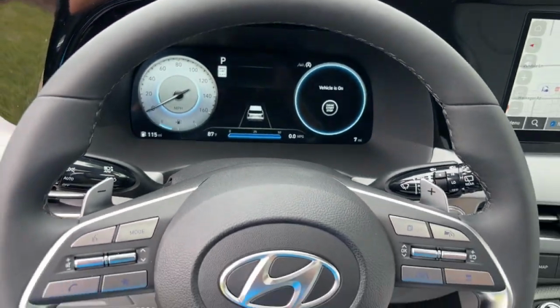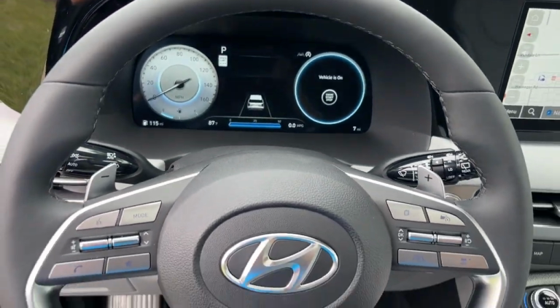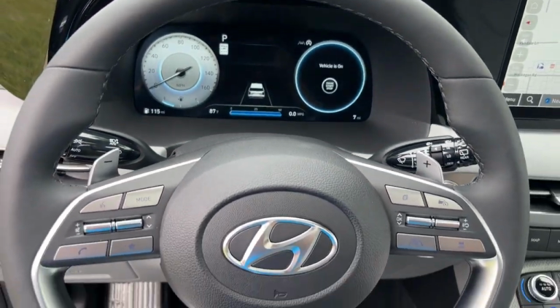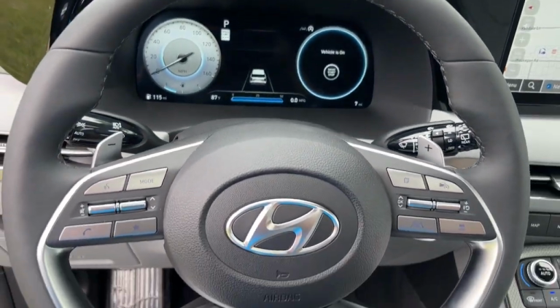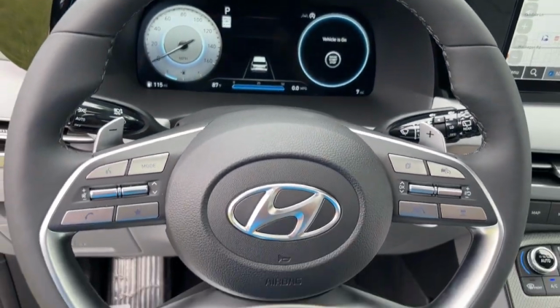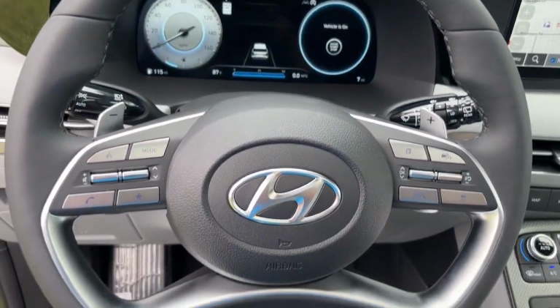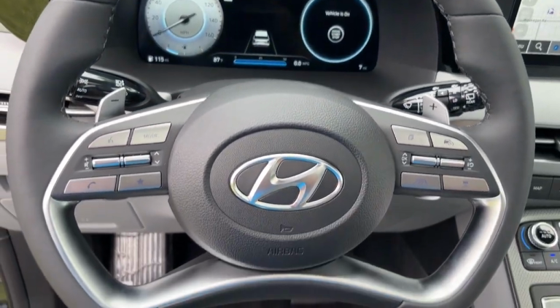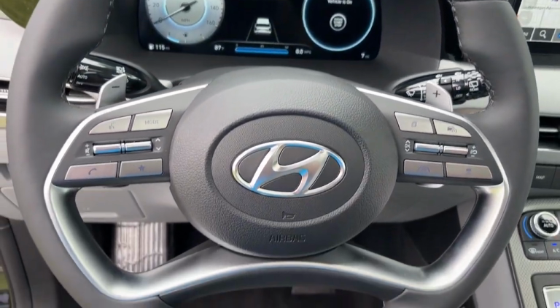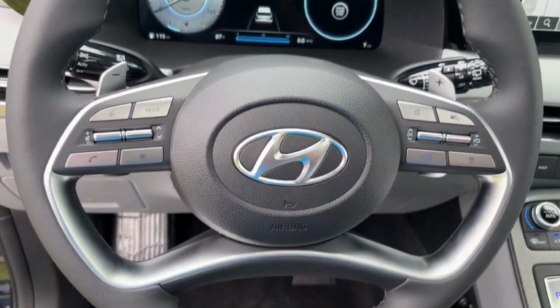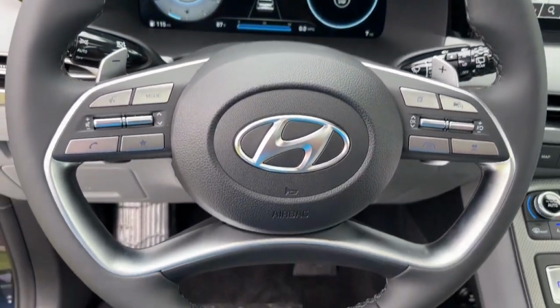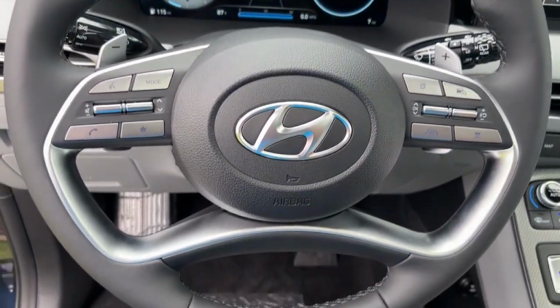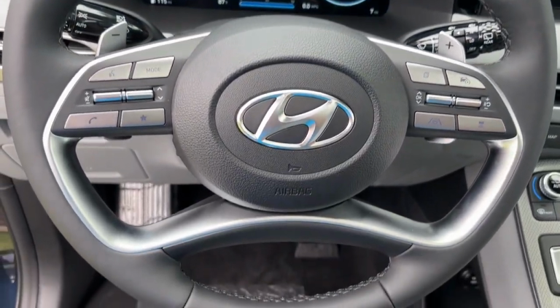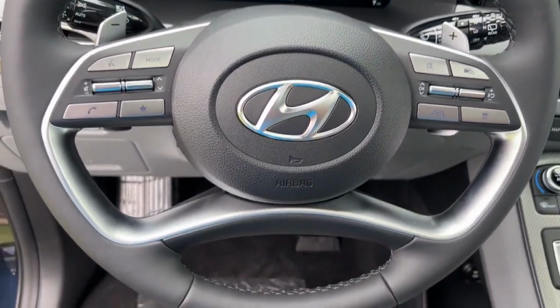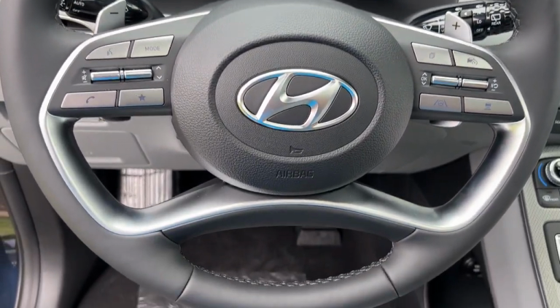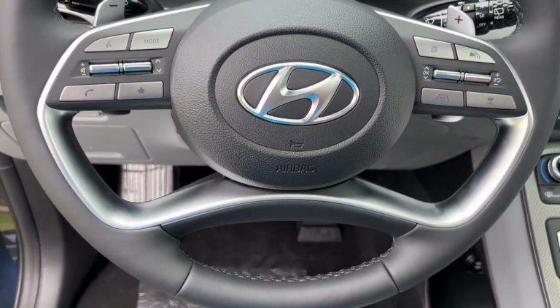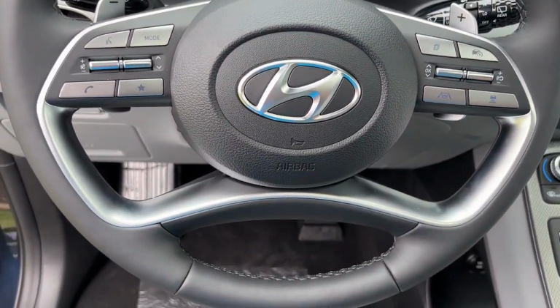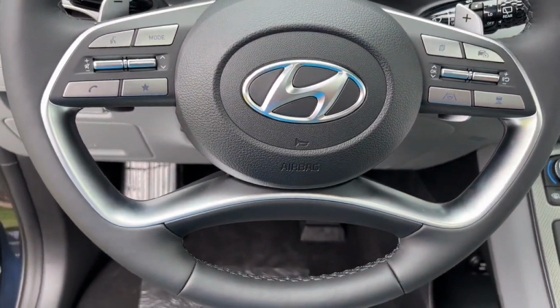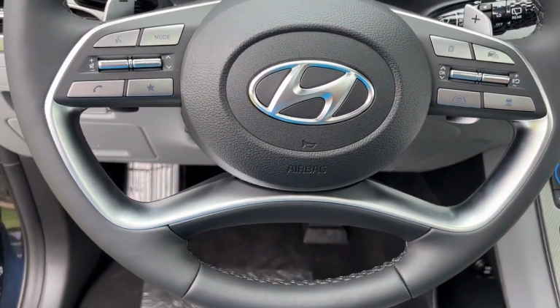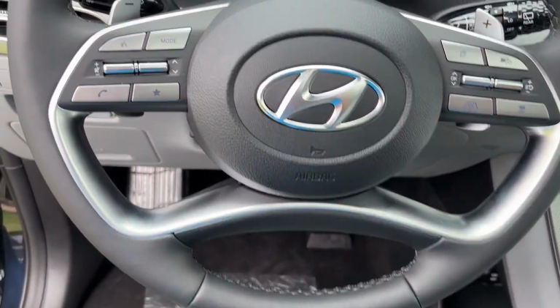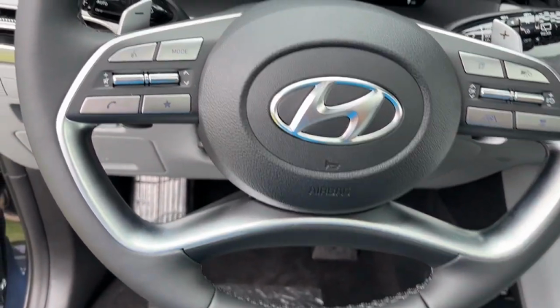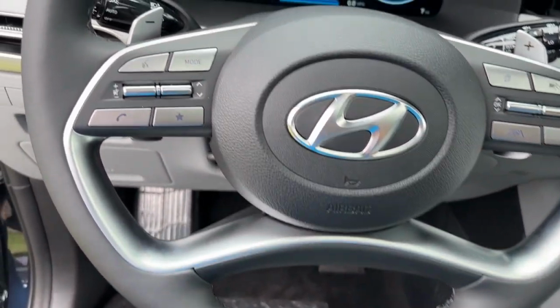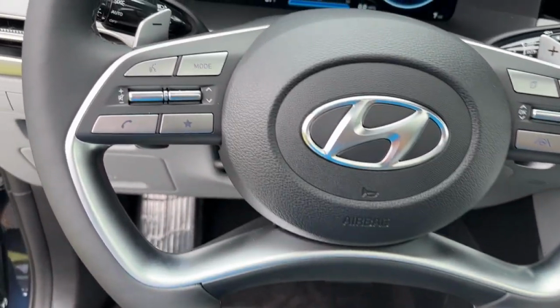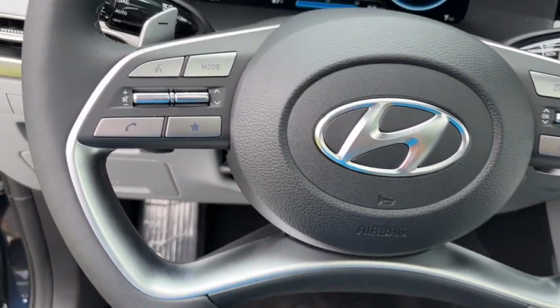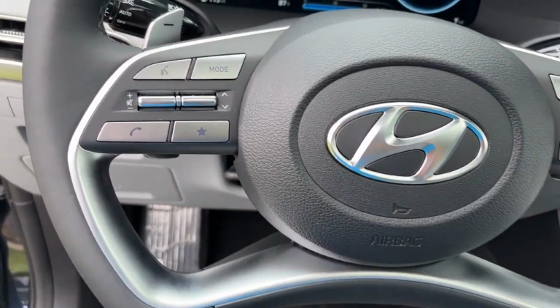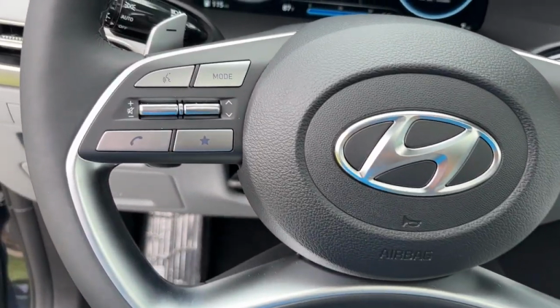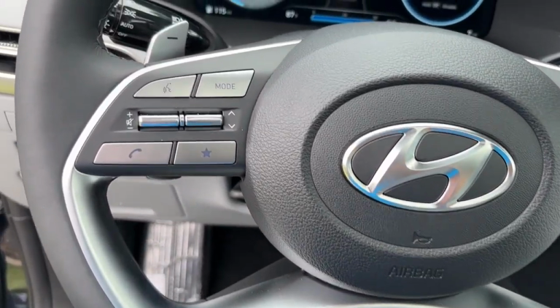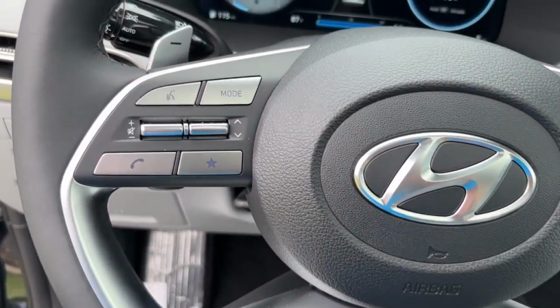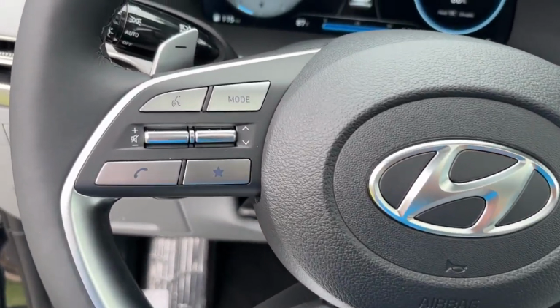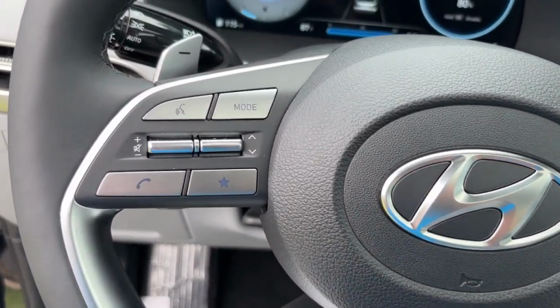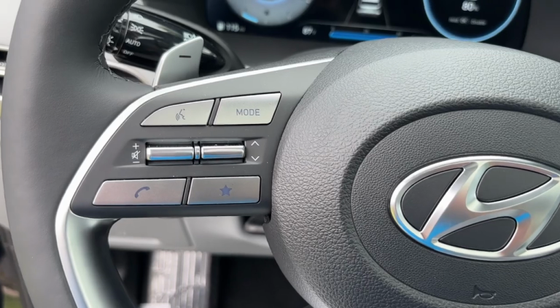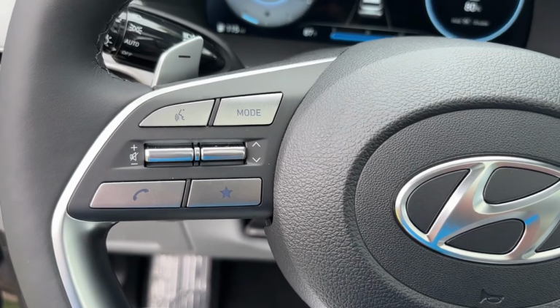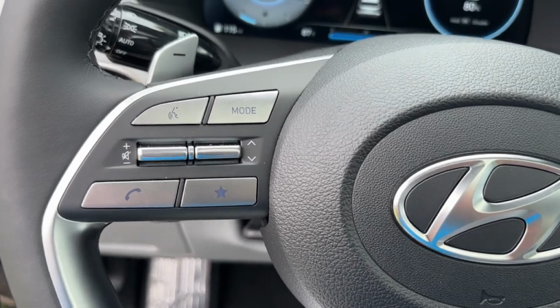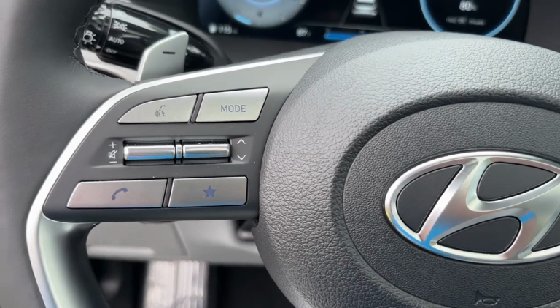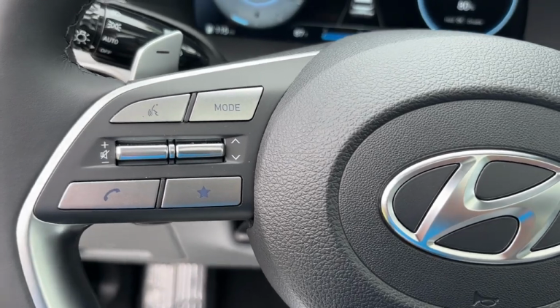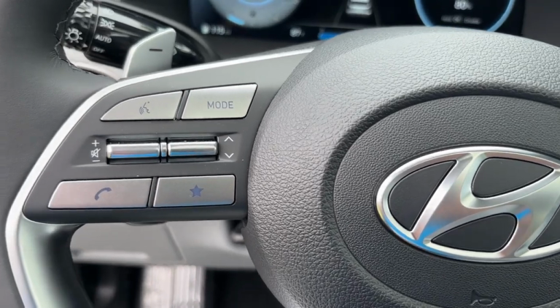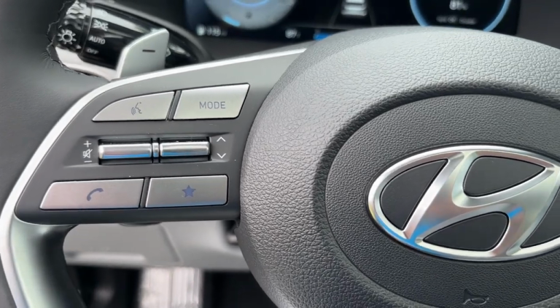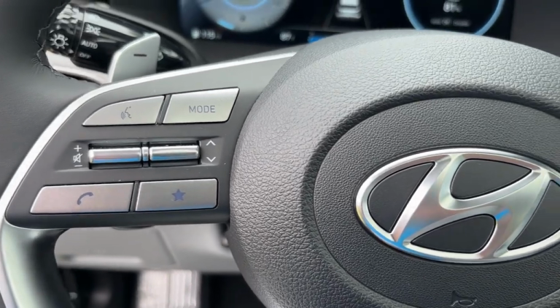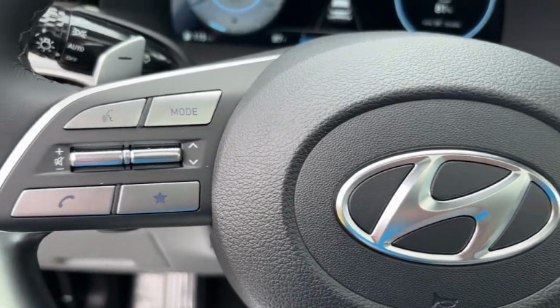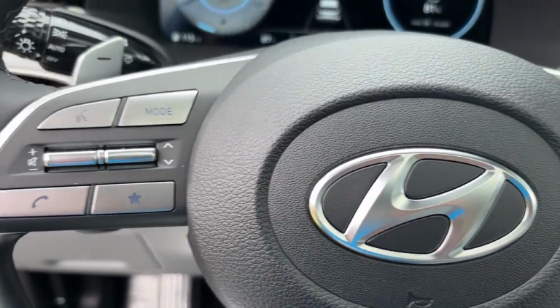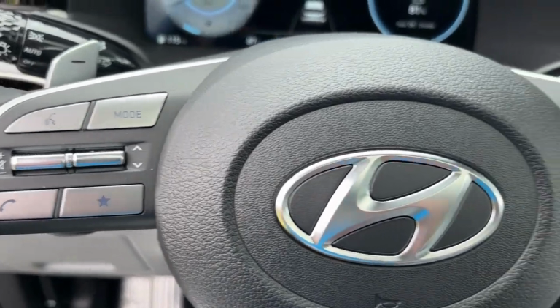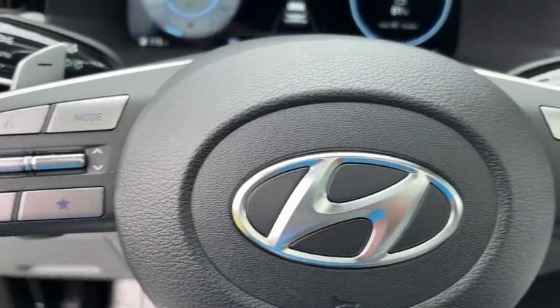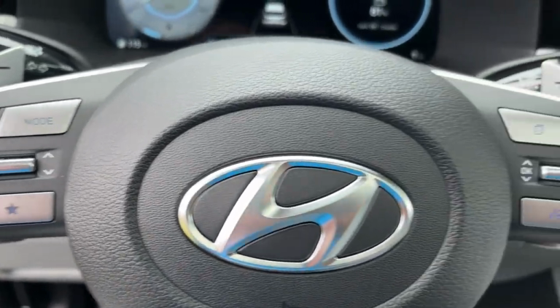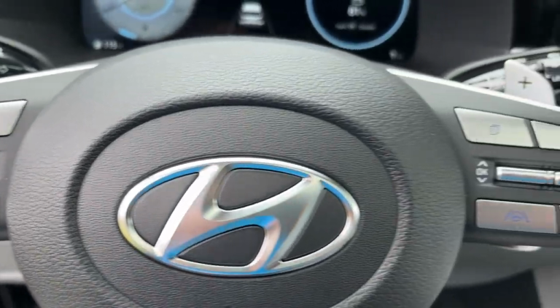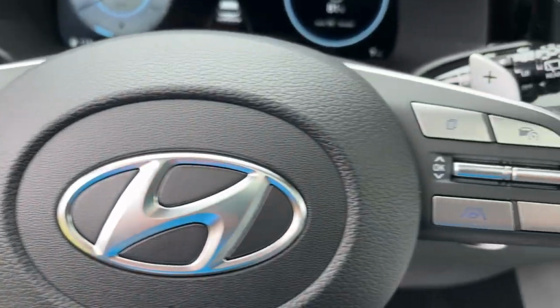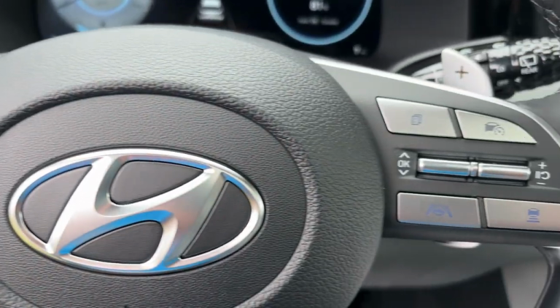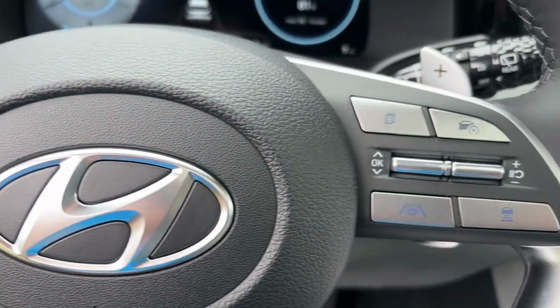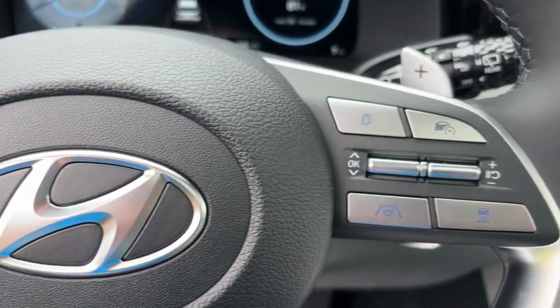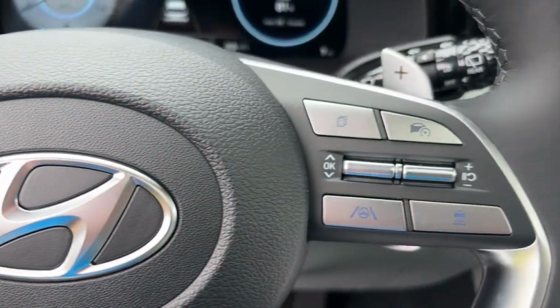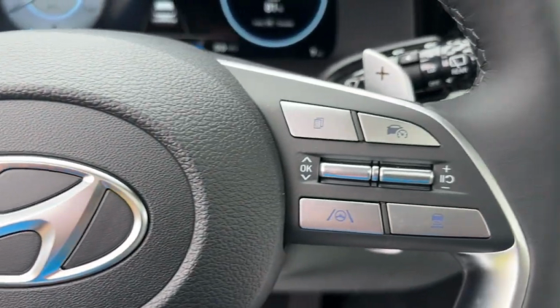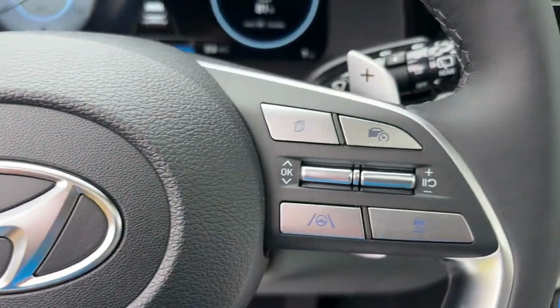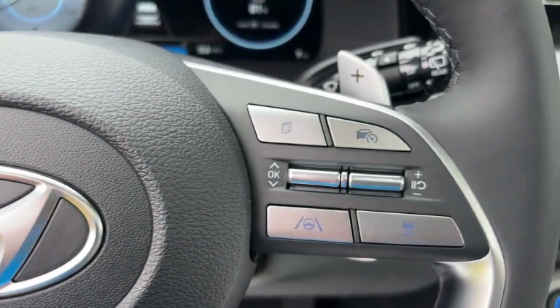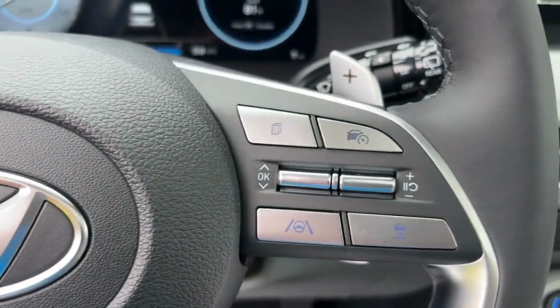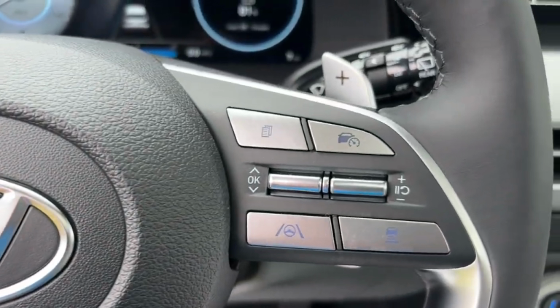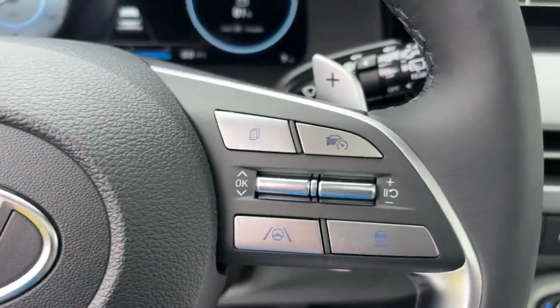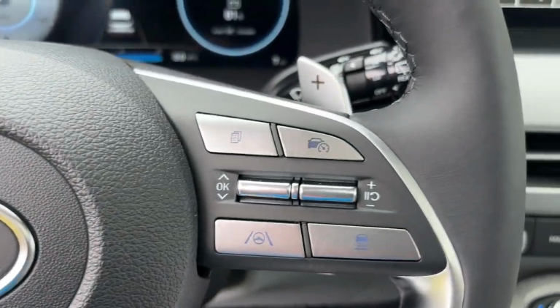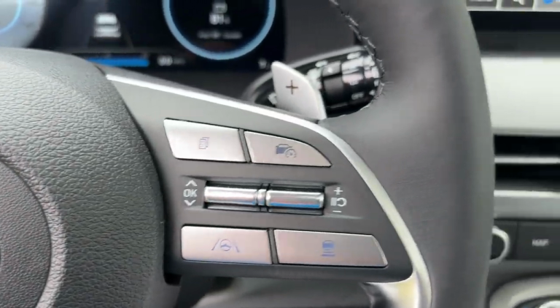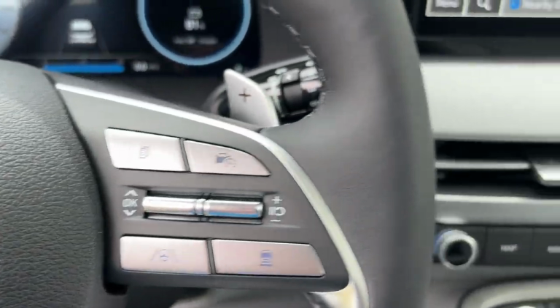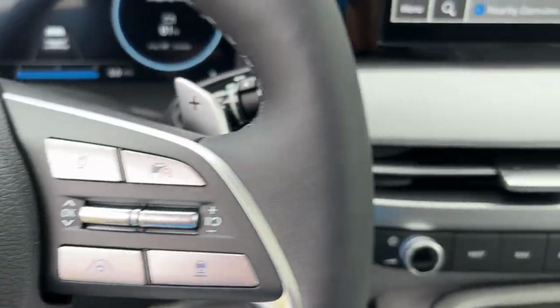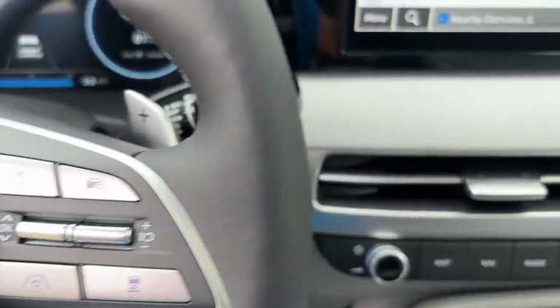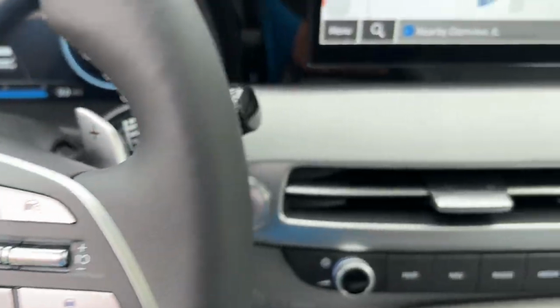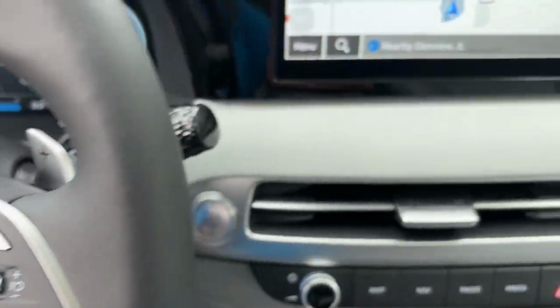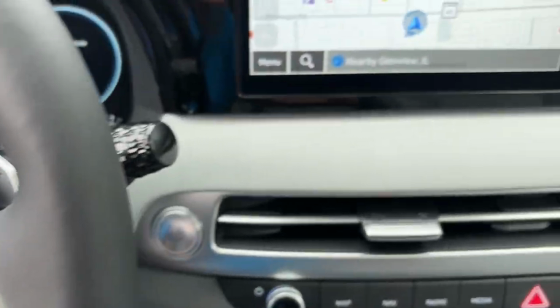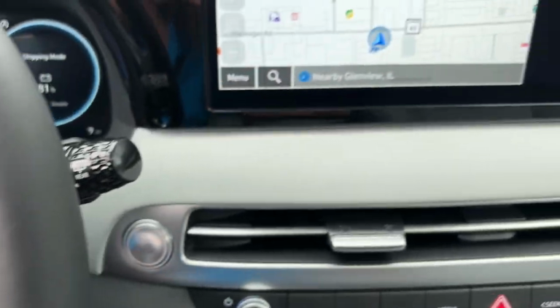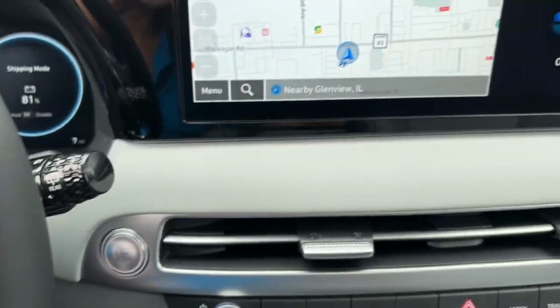Heated steering wheel, pre-collision system, sun and moonroof, heated rear seat, aluminum wheels.